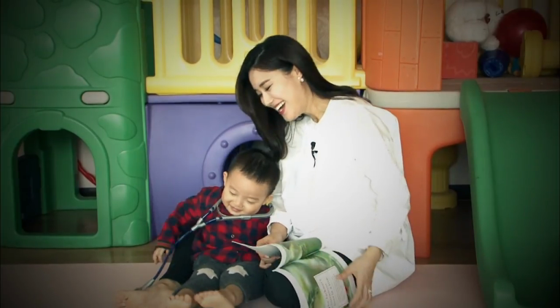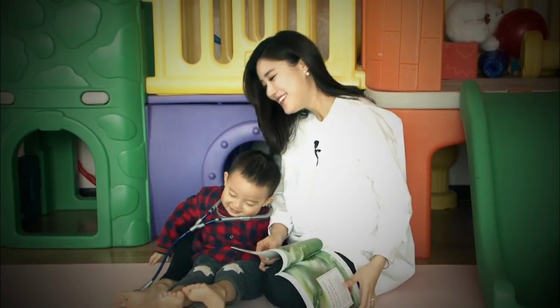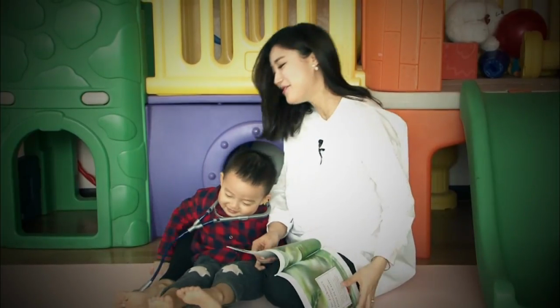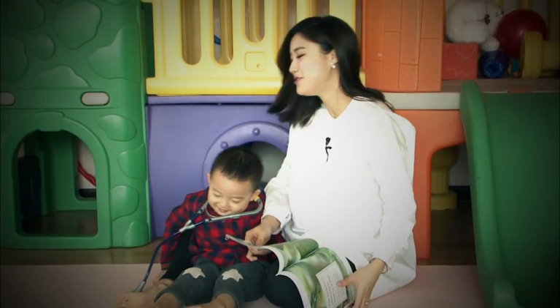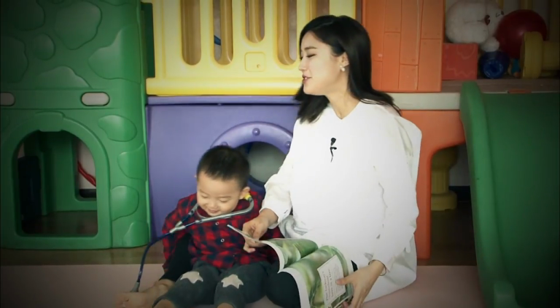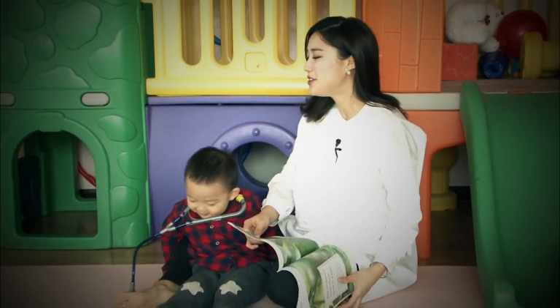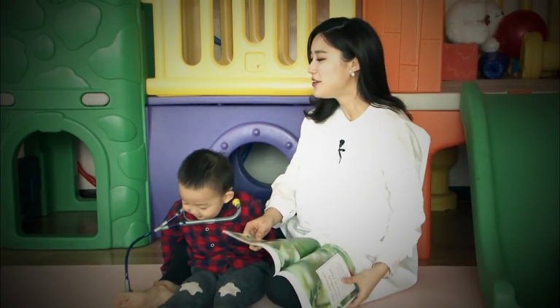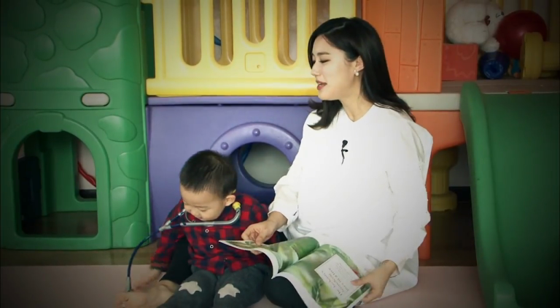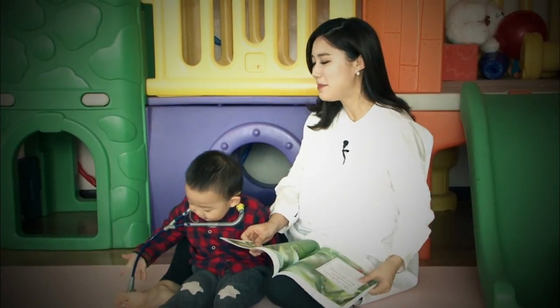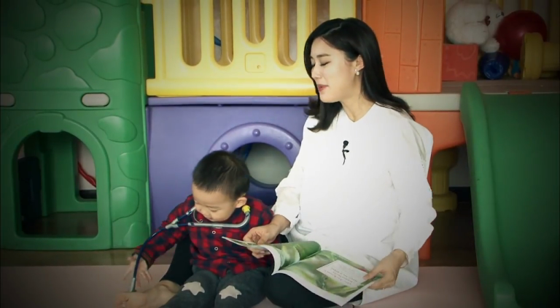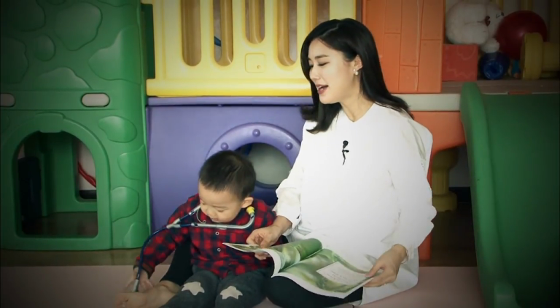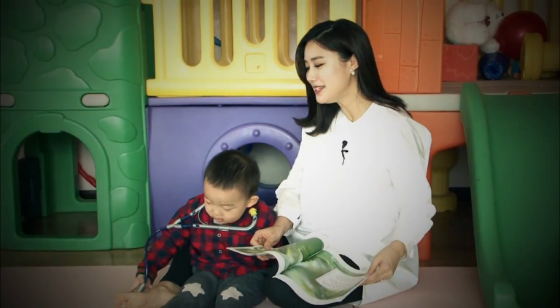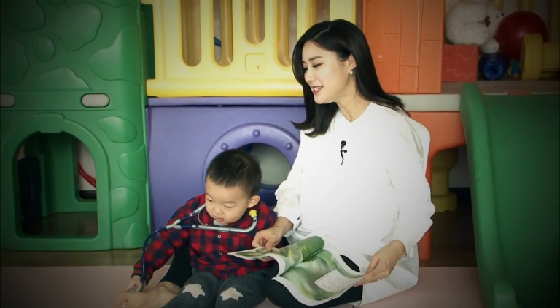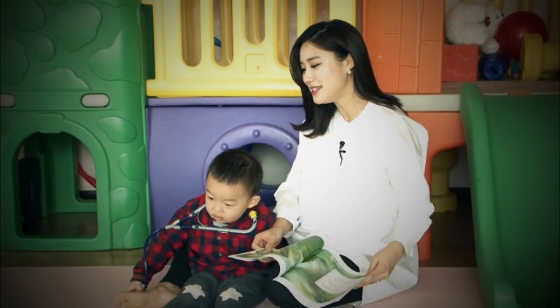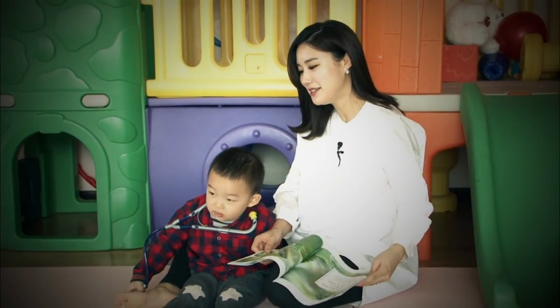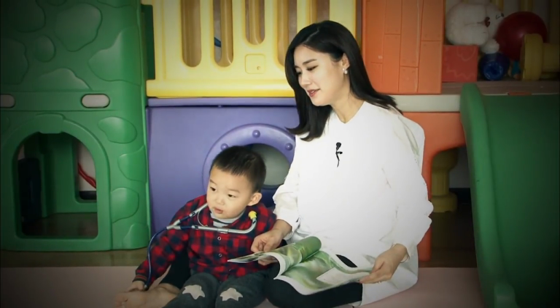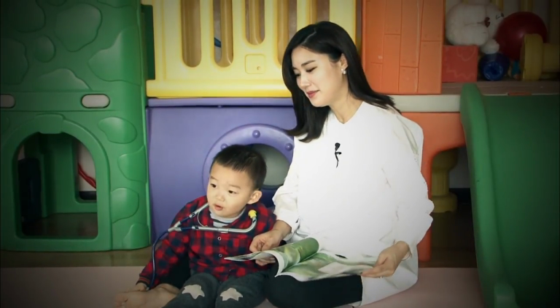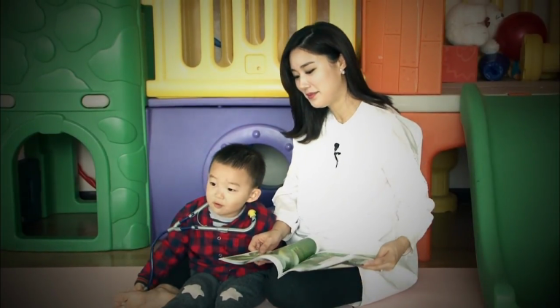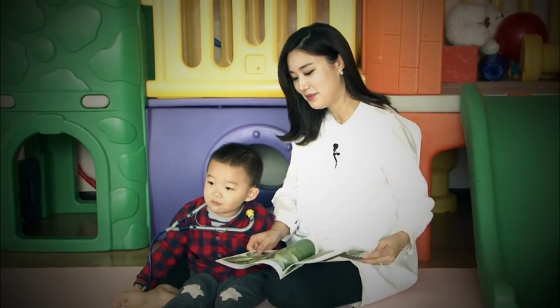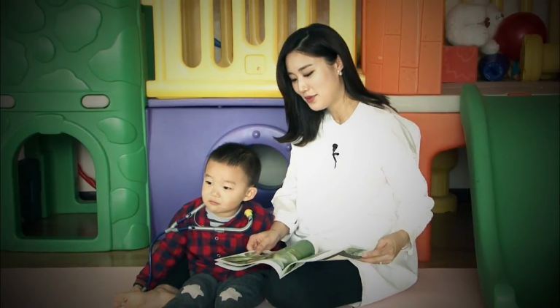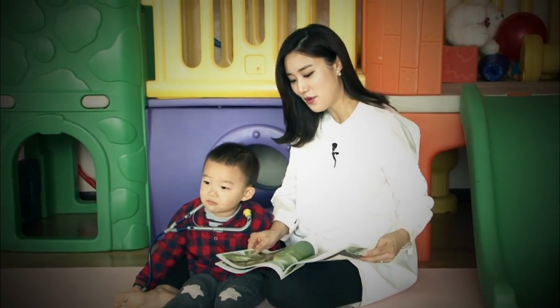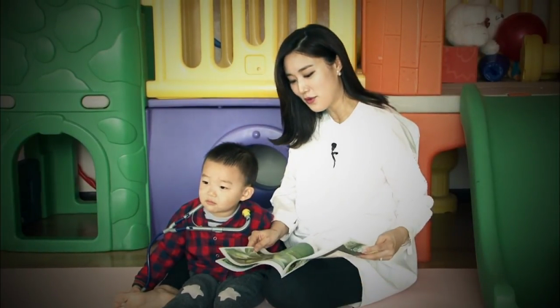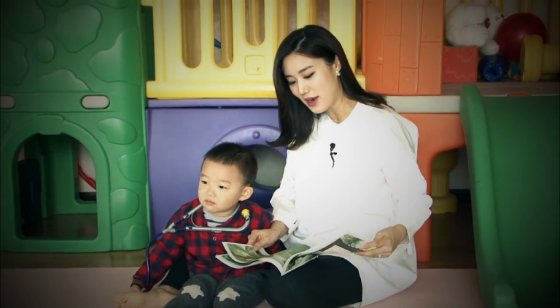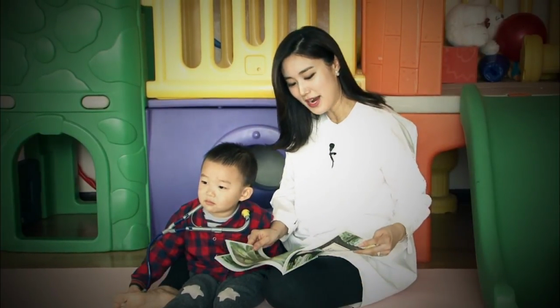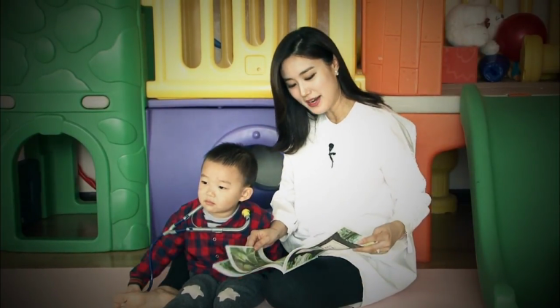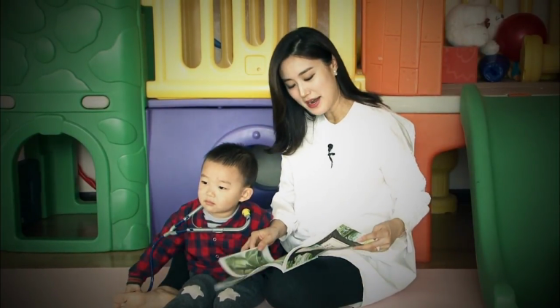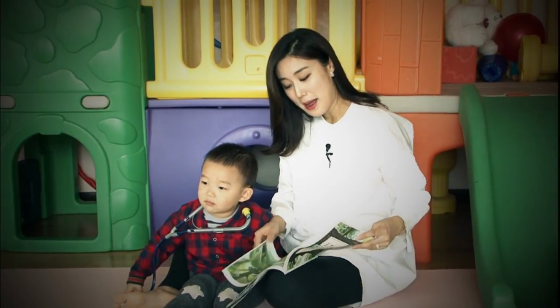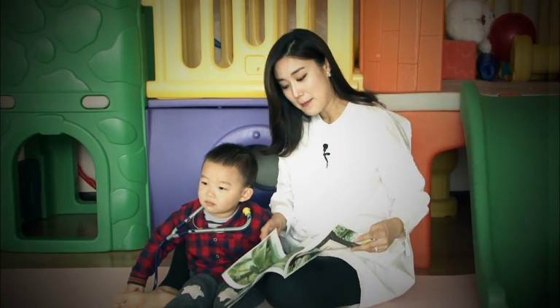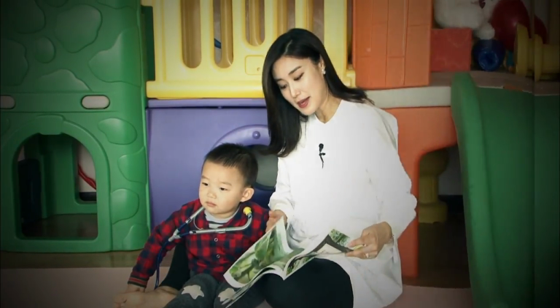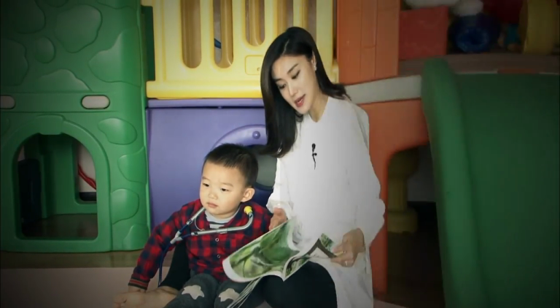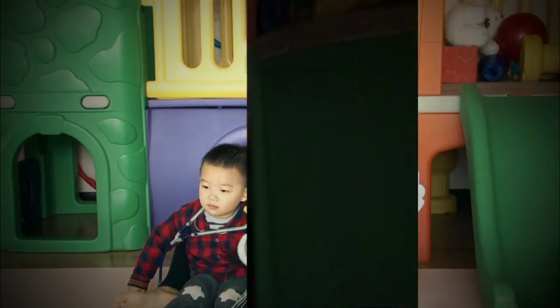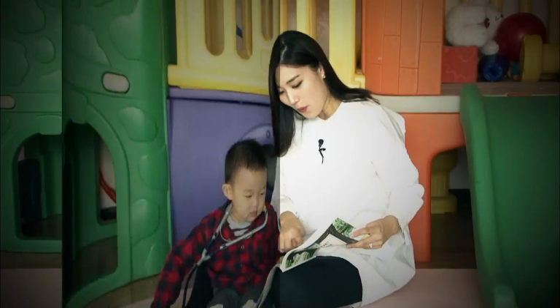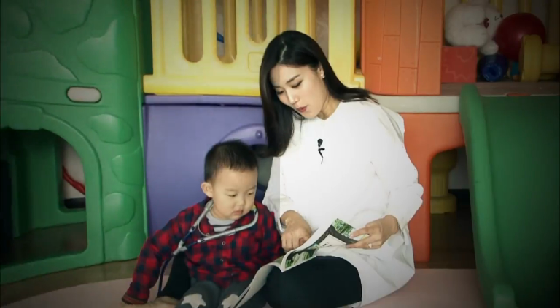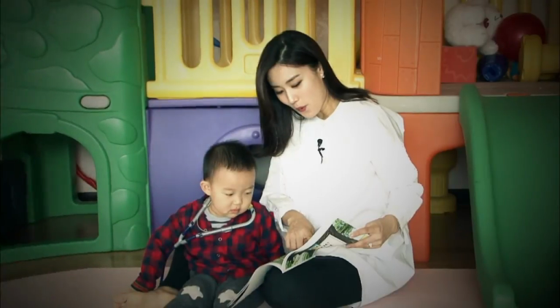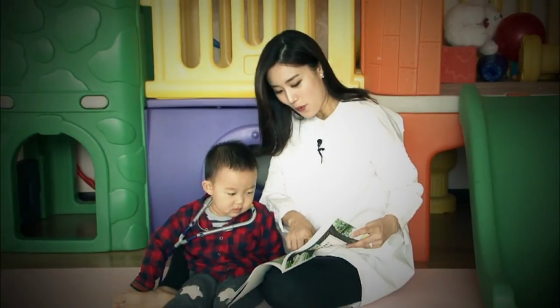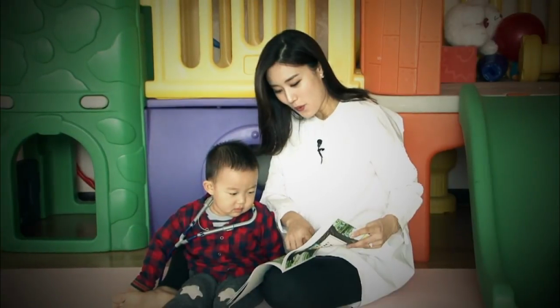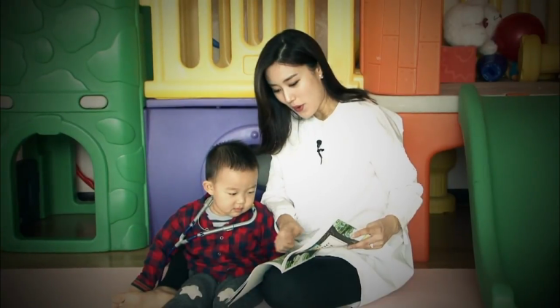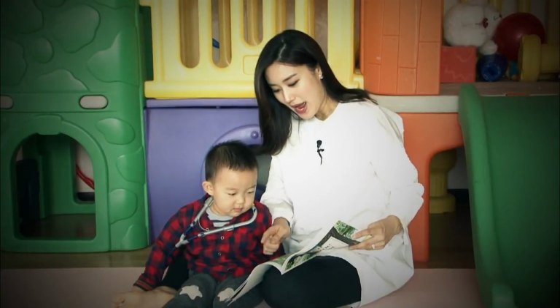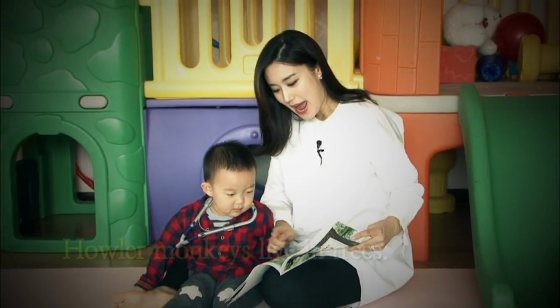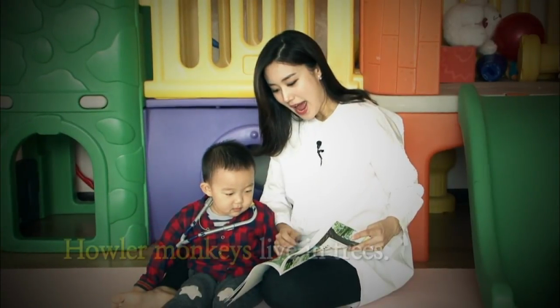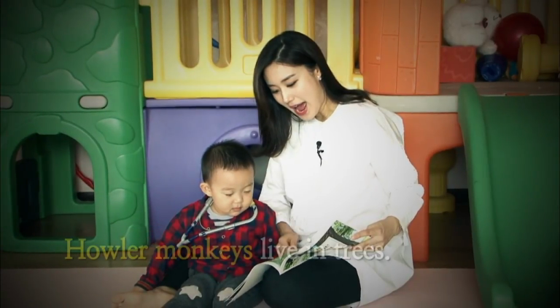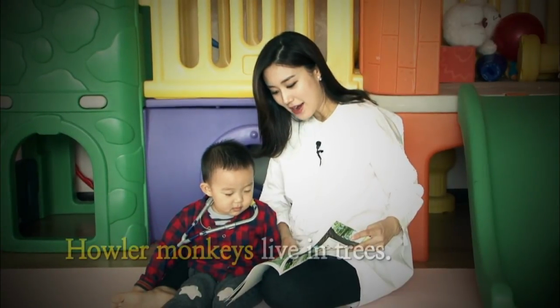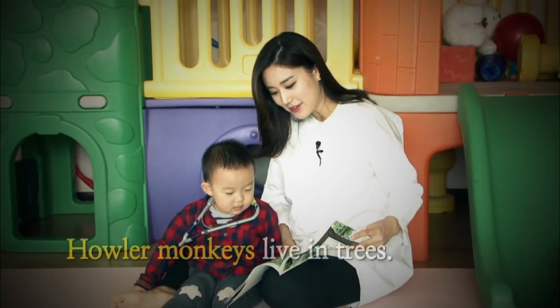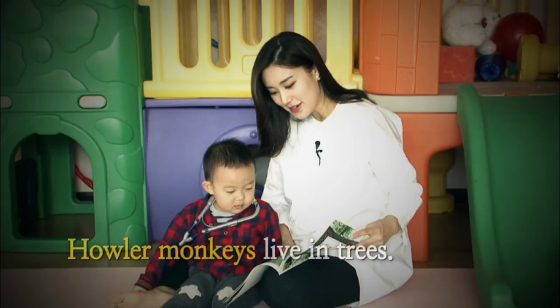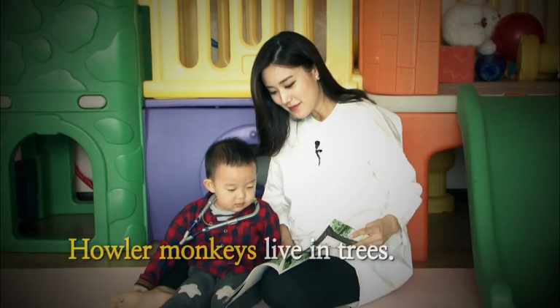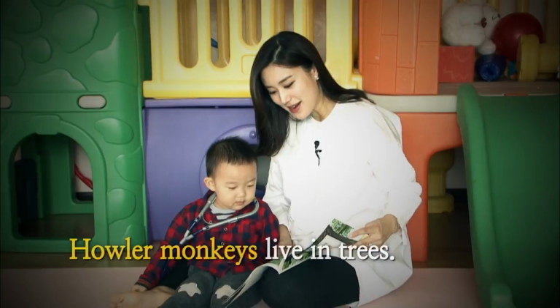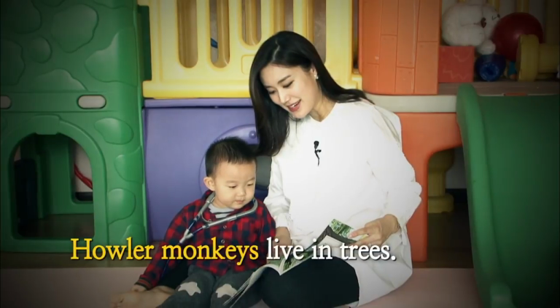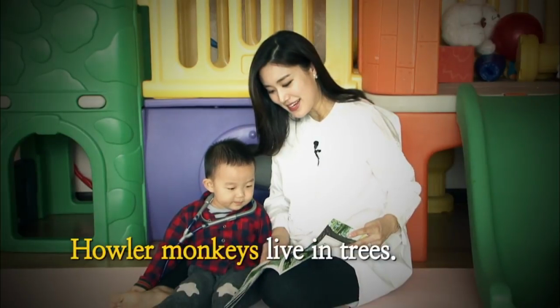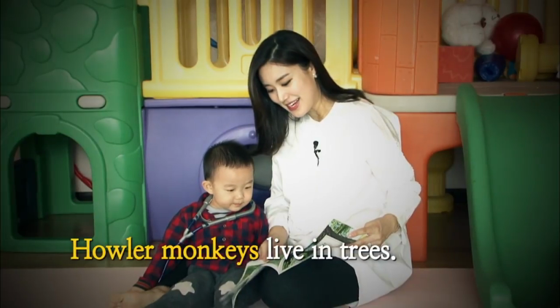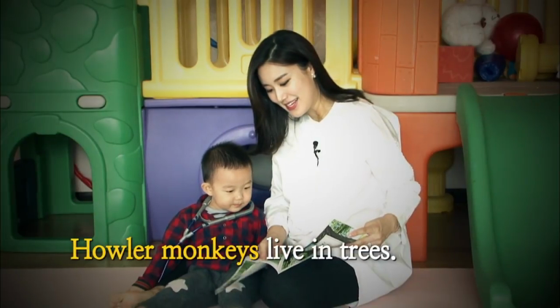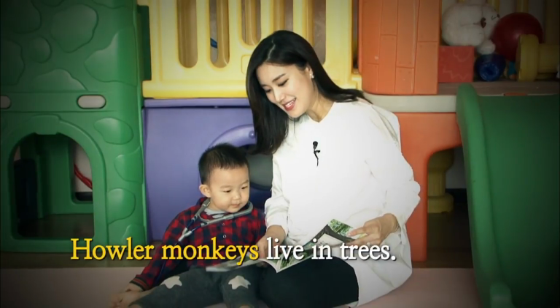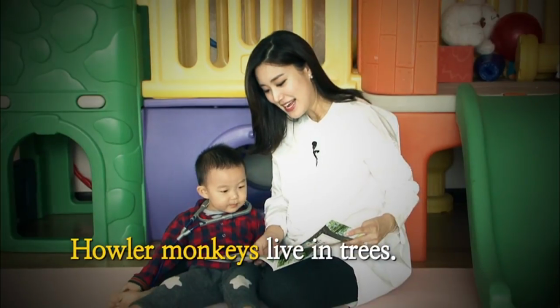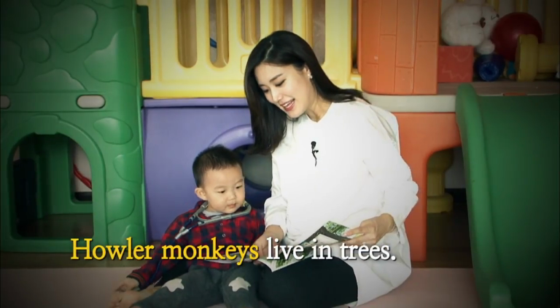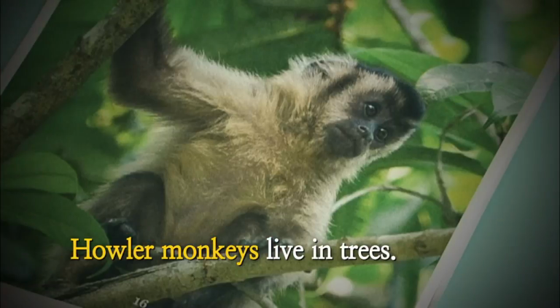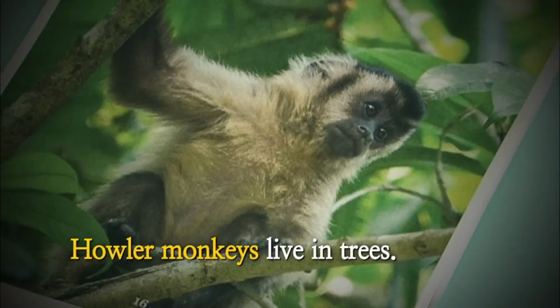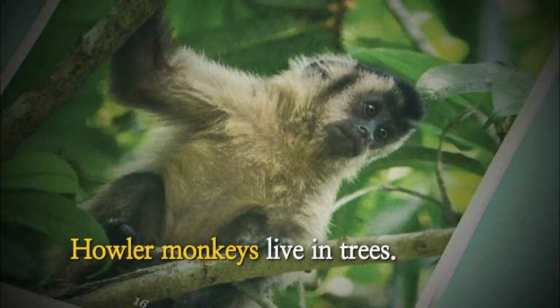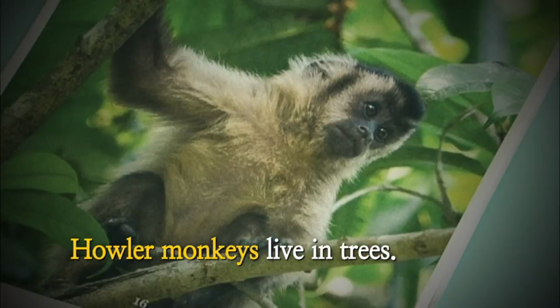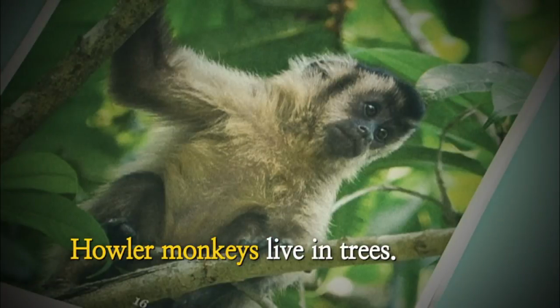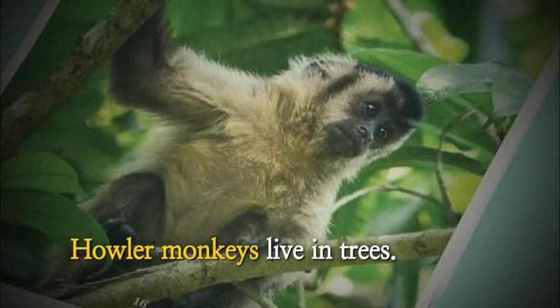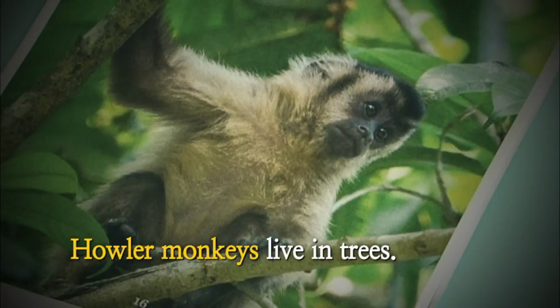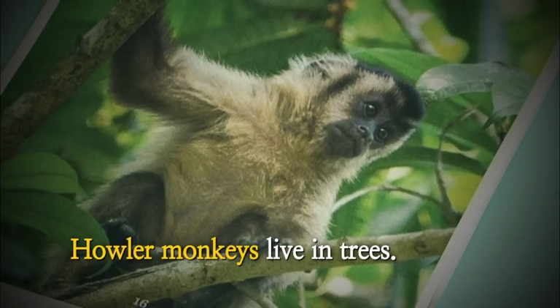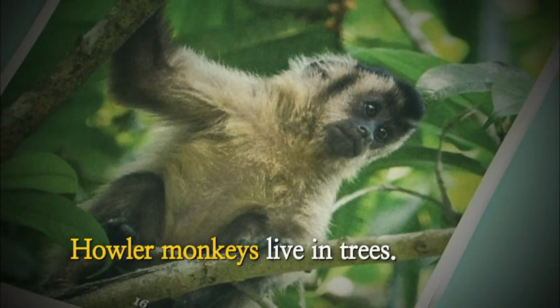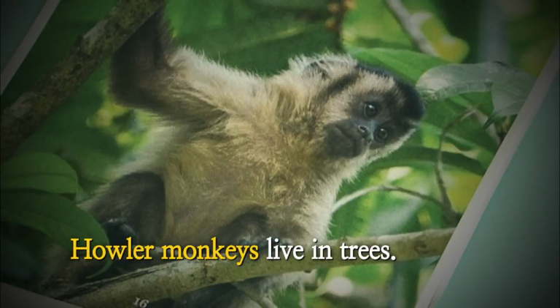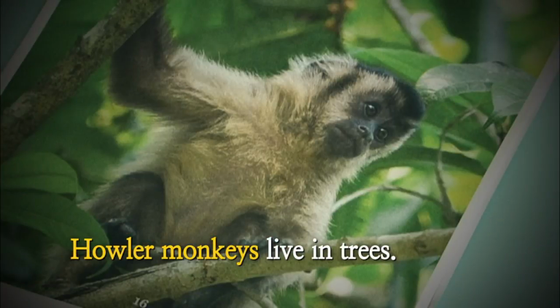Do you eat bugs? No, right? Howler monkeys live in trees.